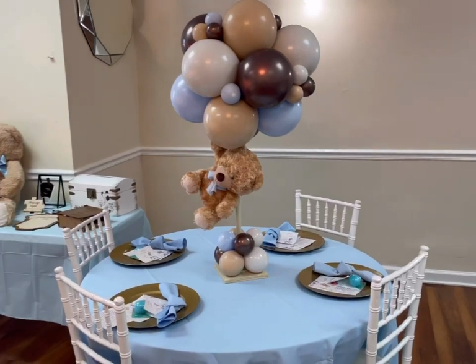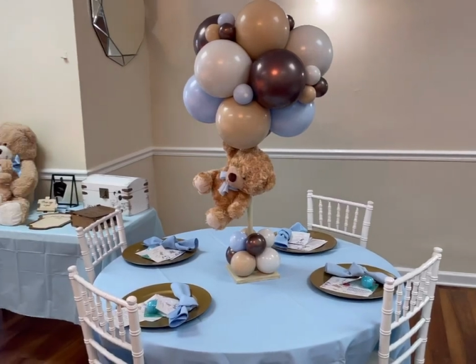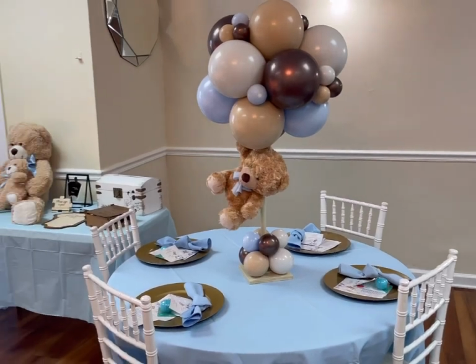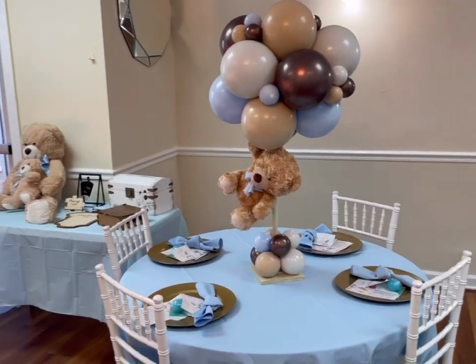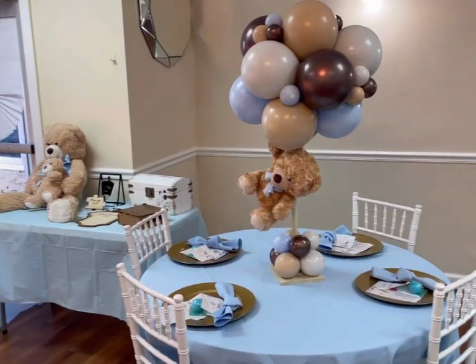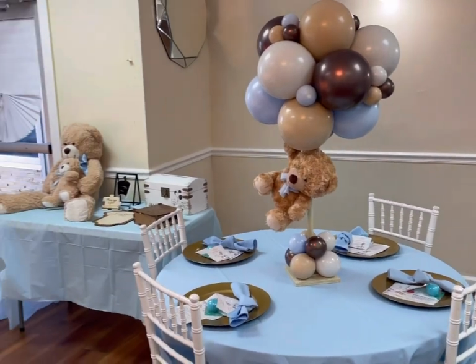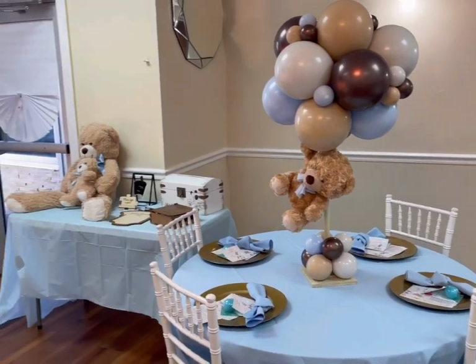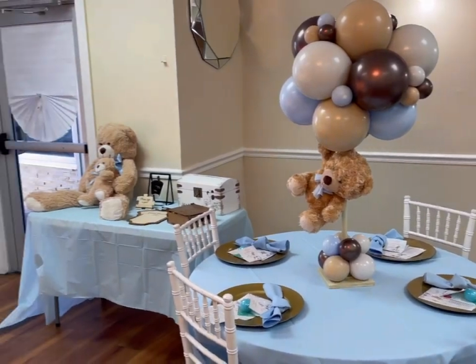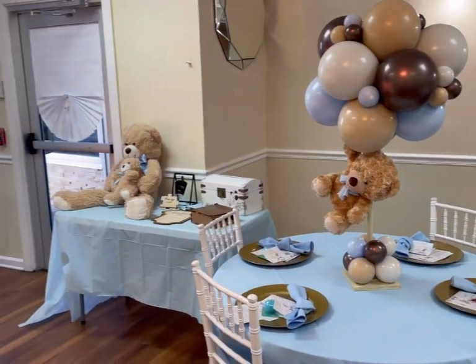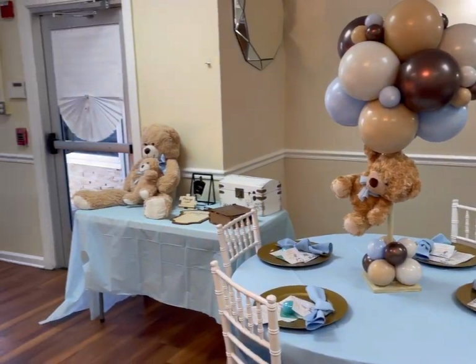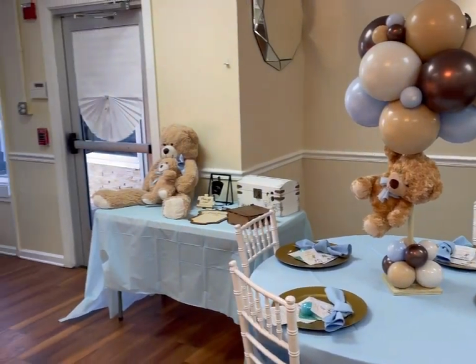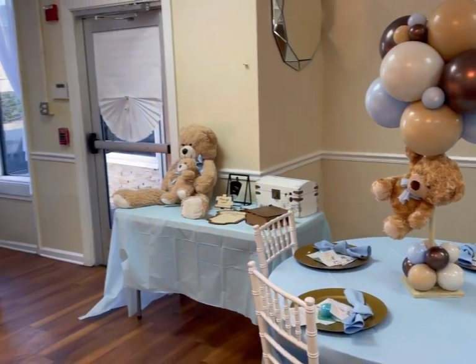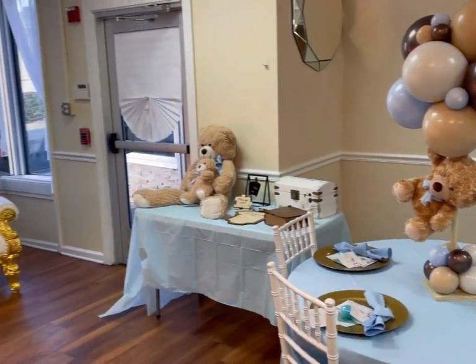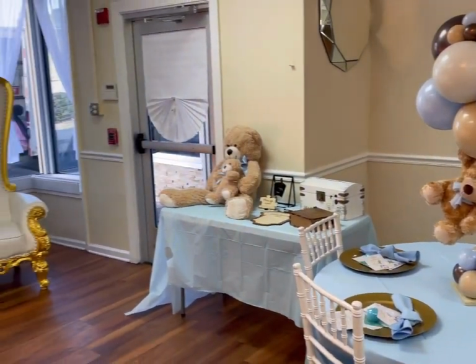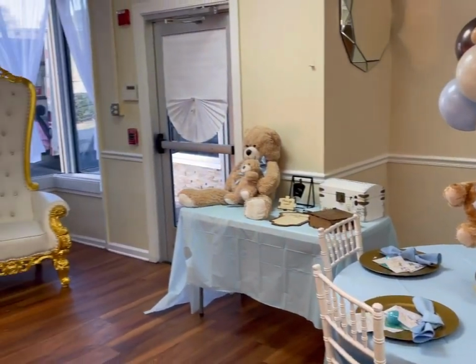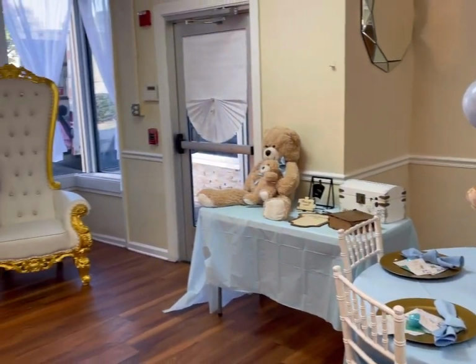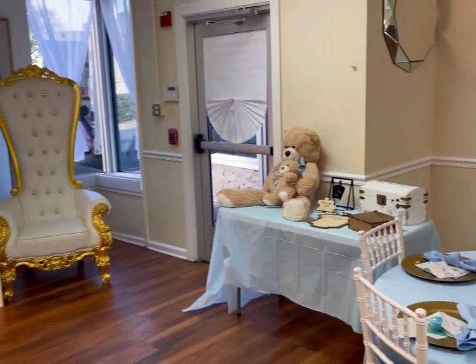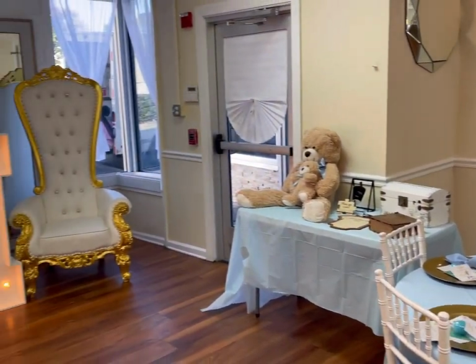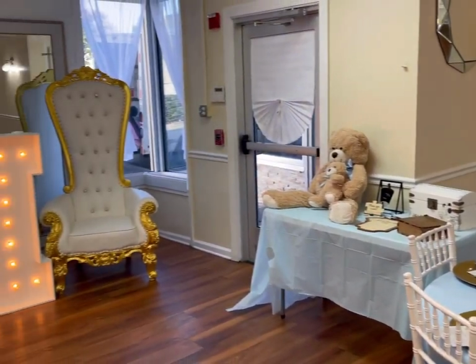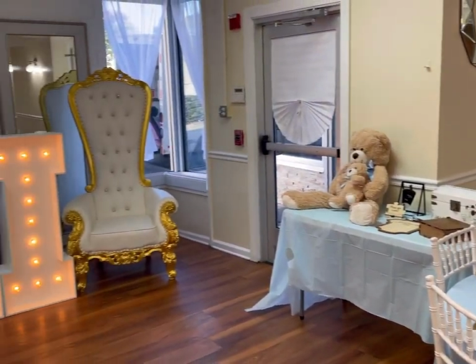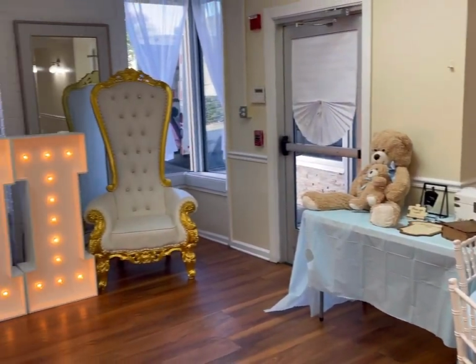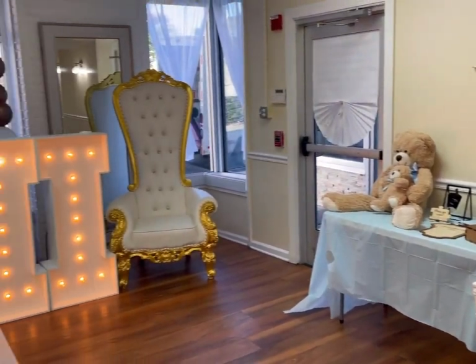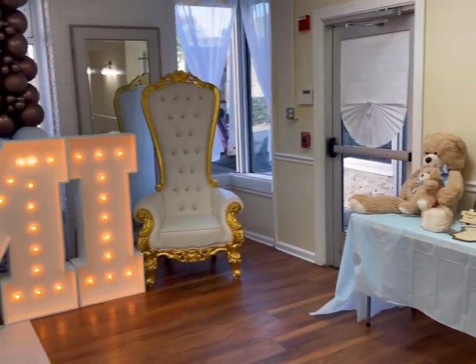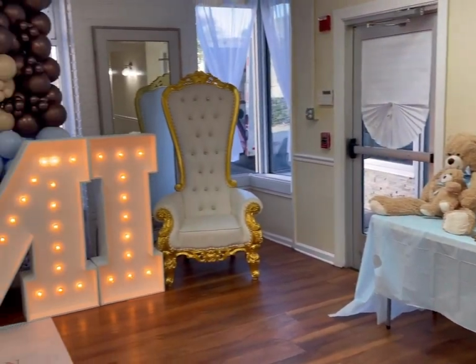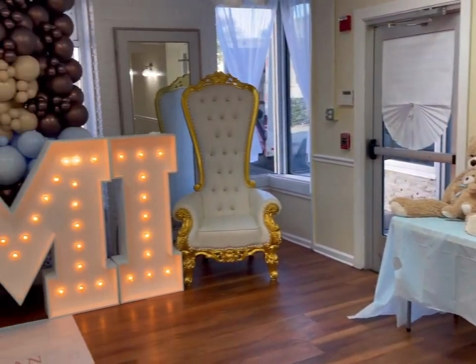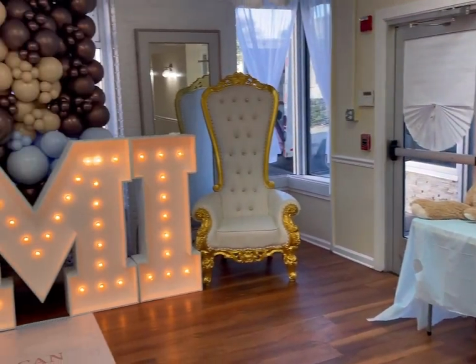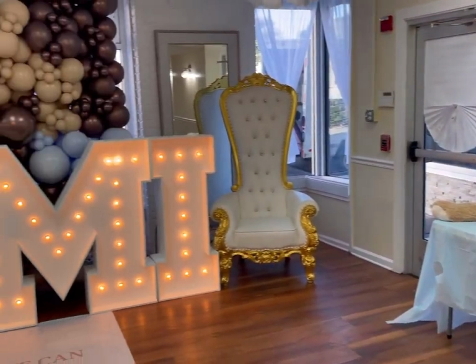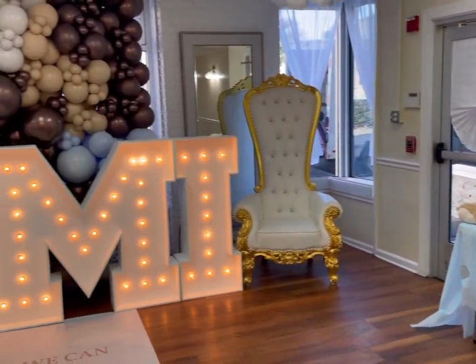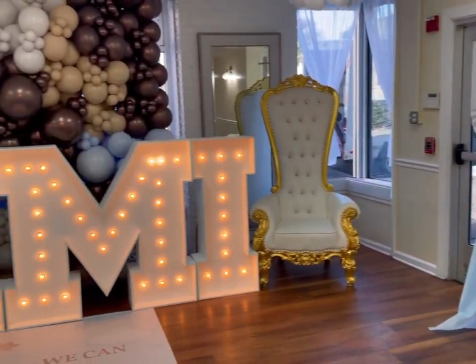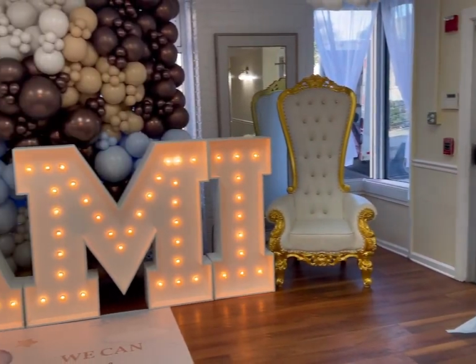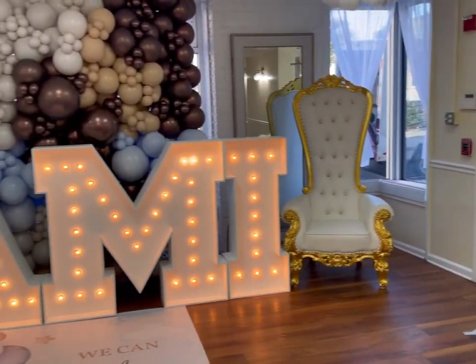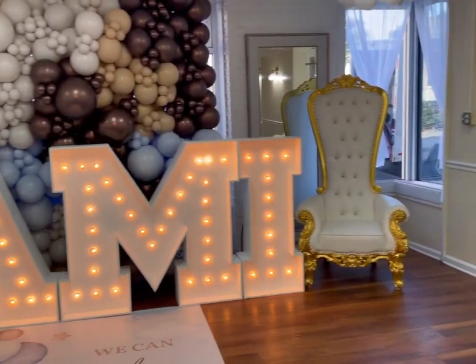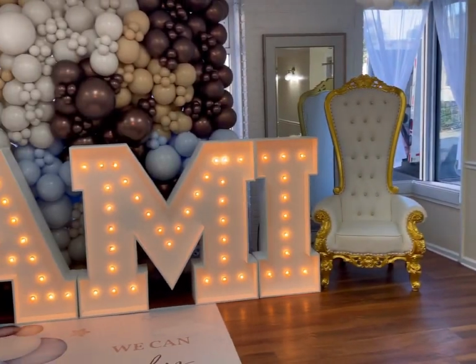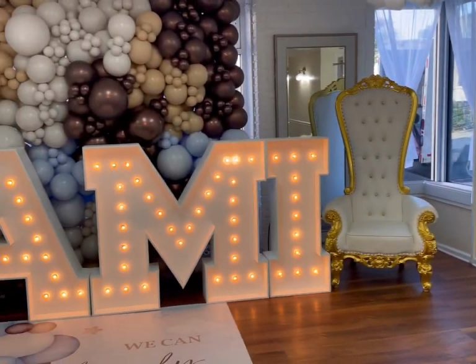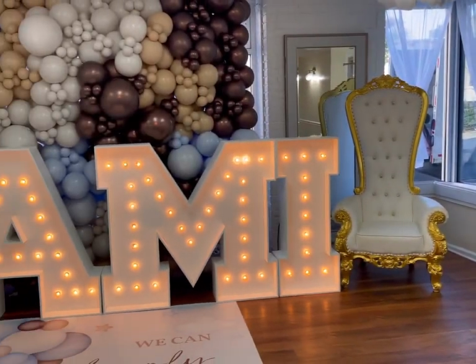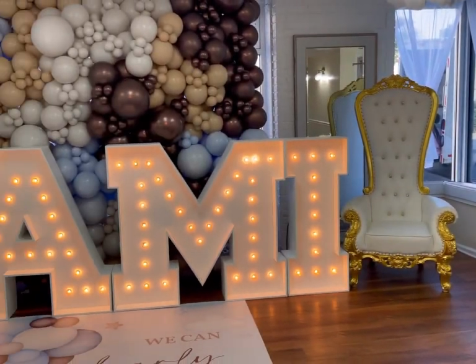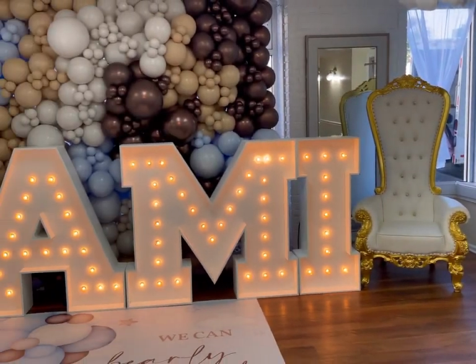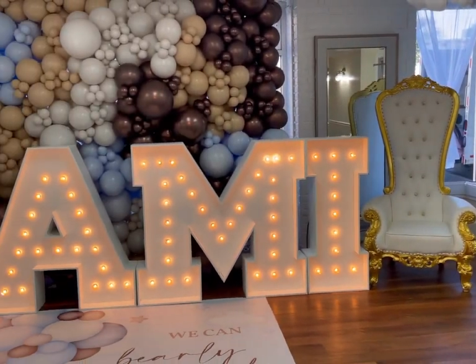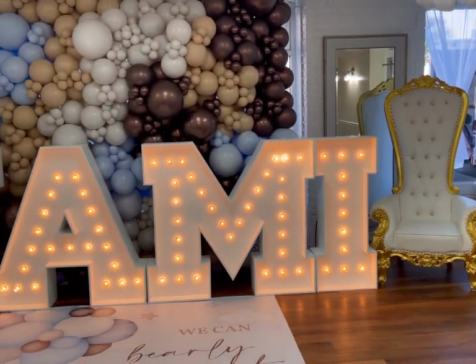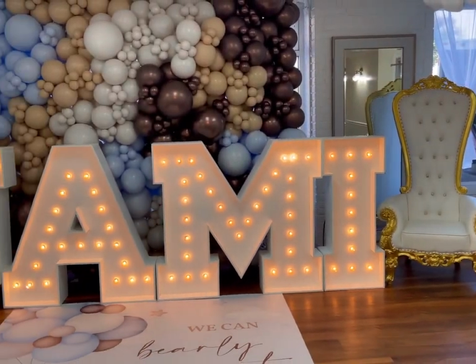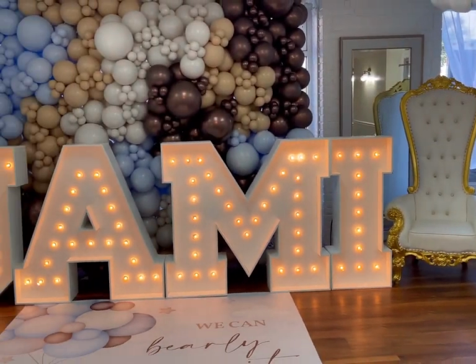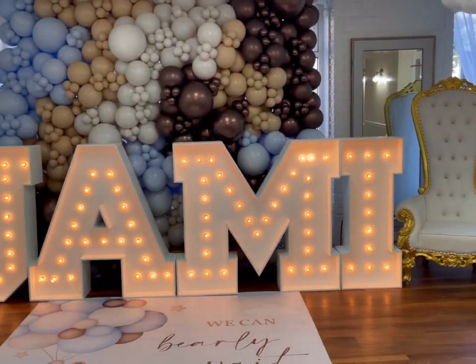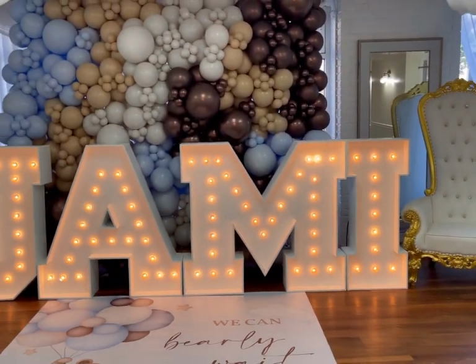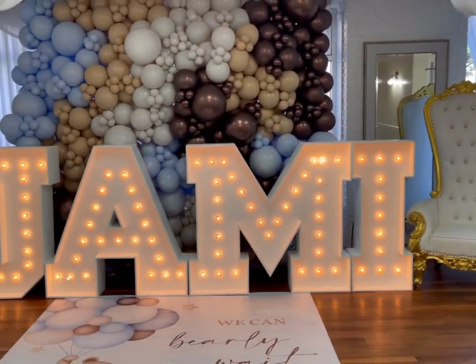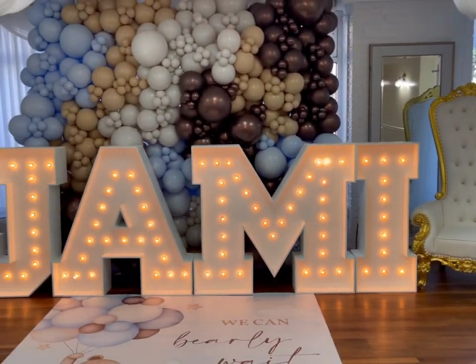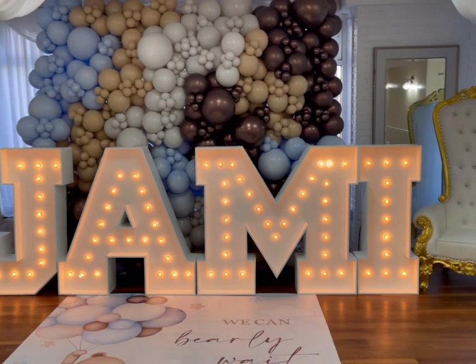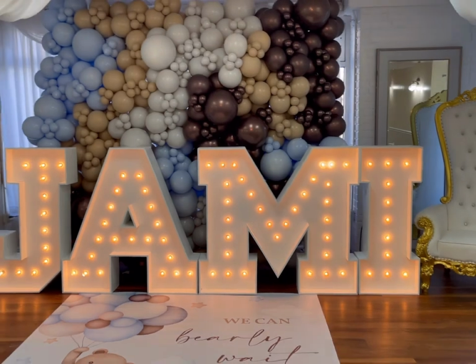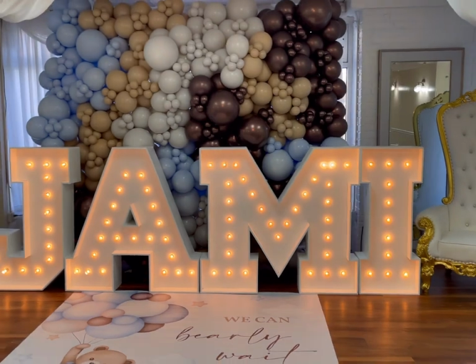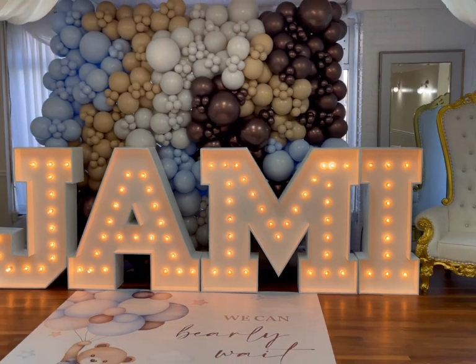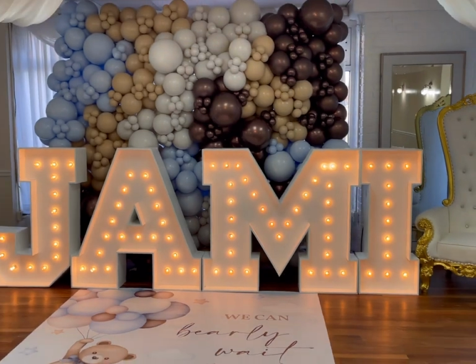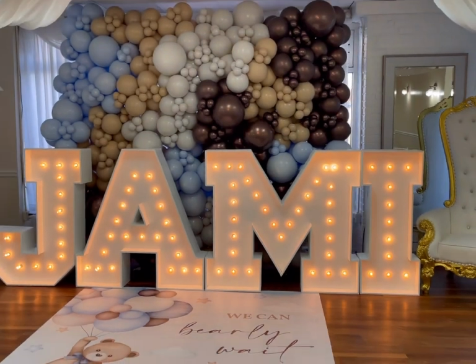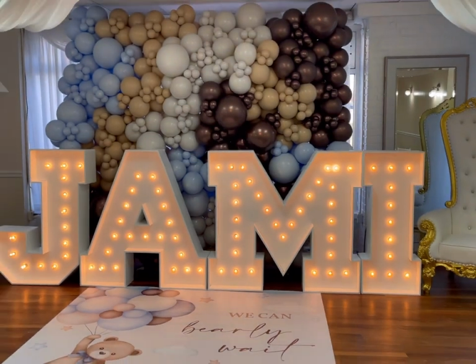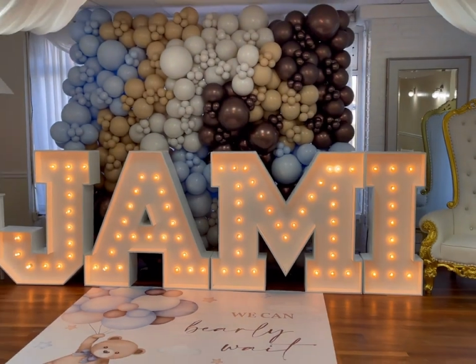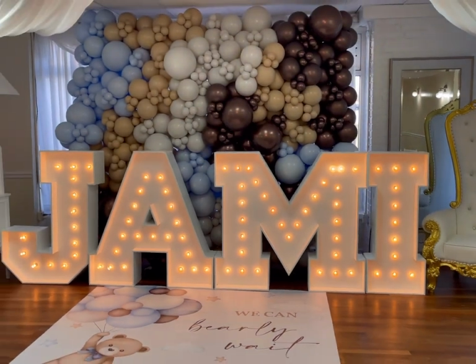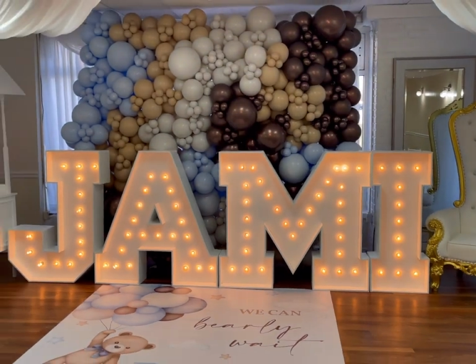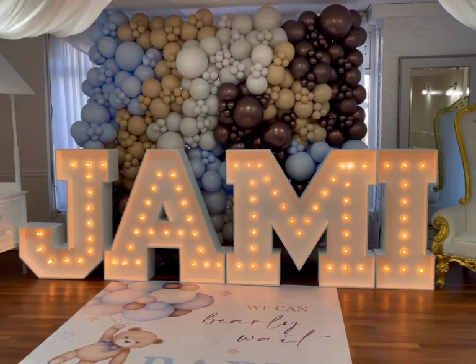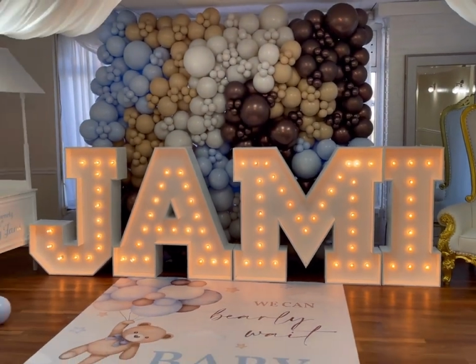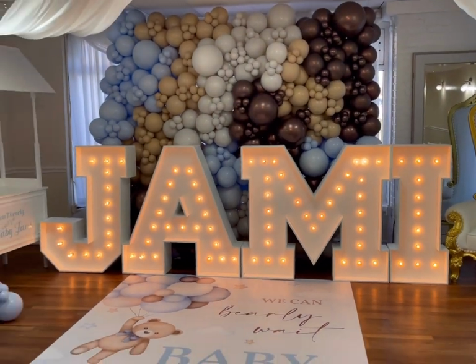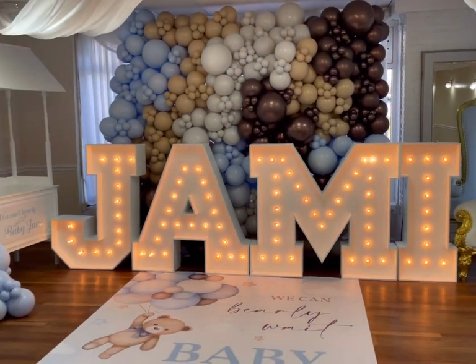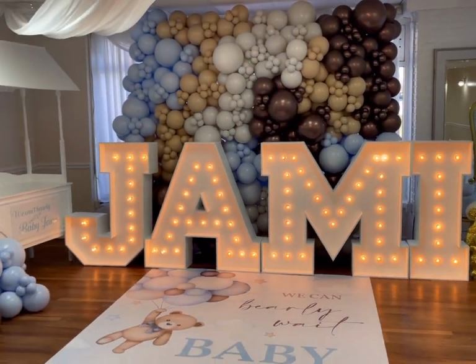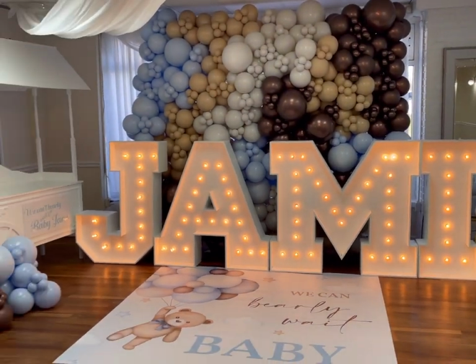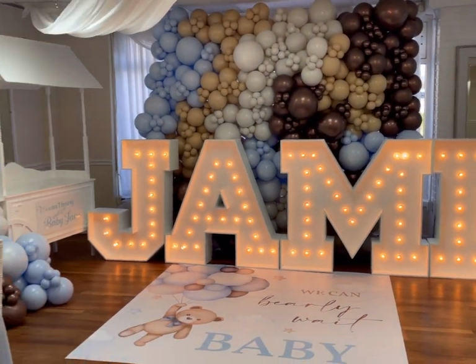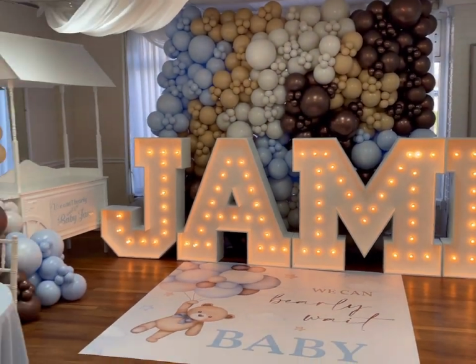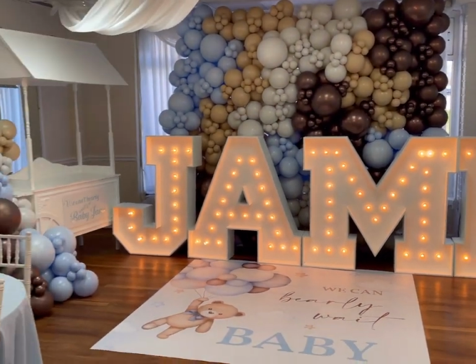Hey guys, welcome back to my channel. So today we'll be doing this teddy bear theme setup for a baby shower.